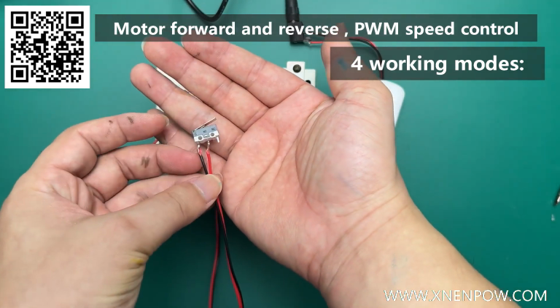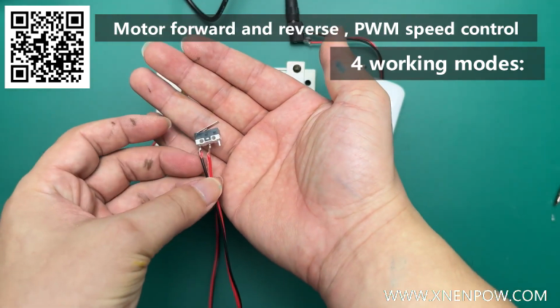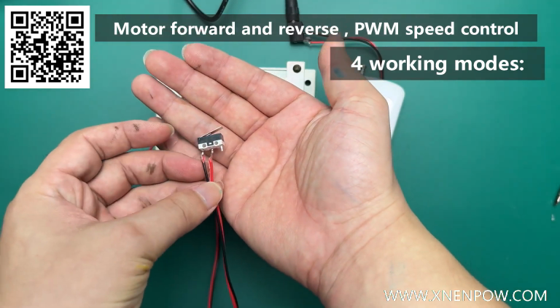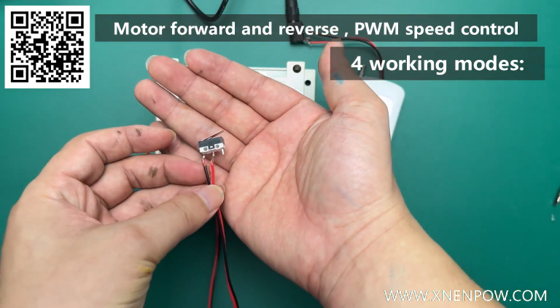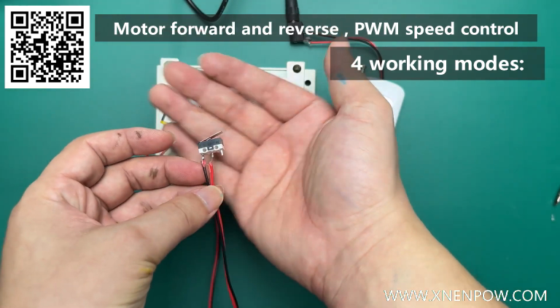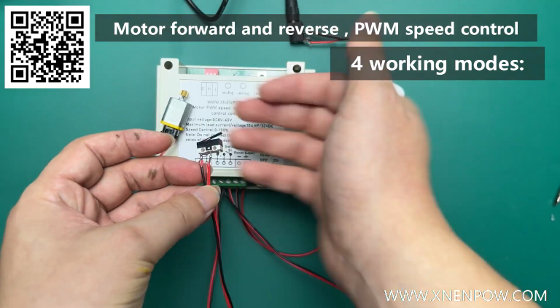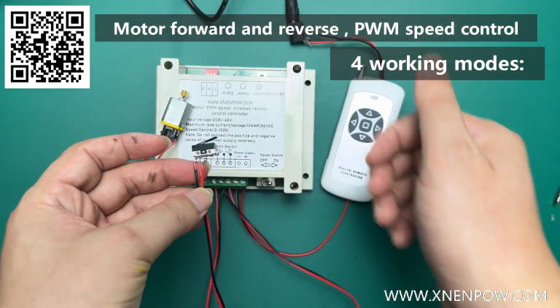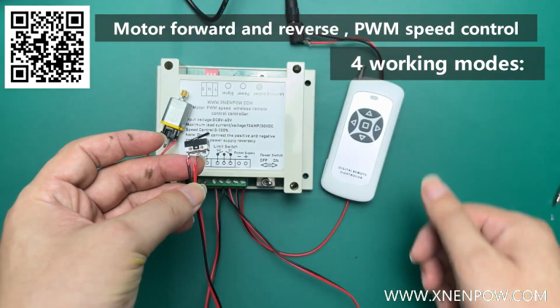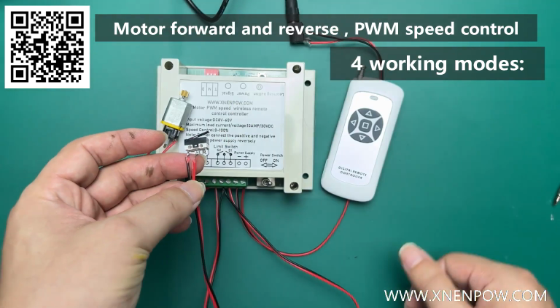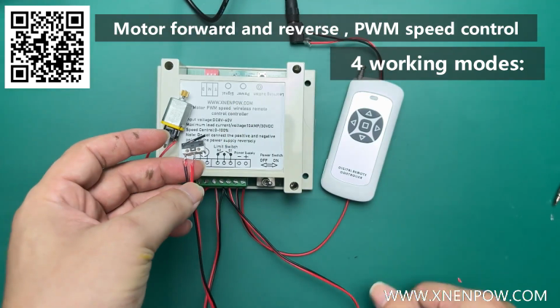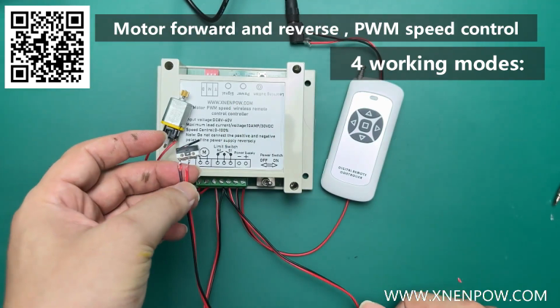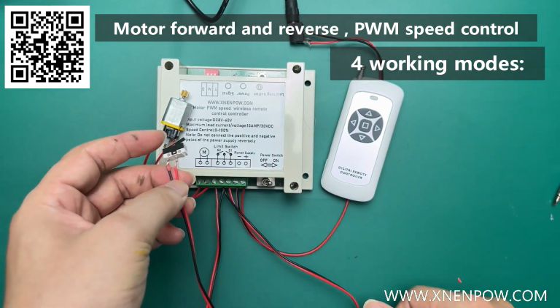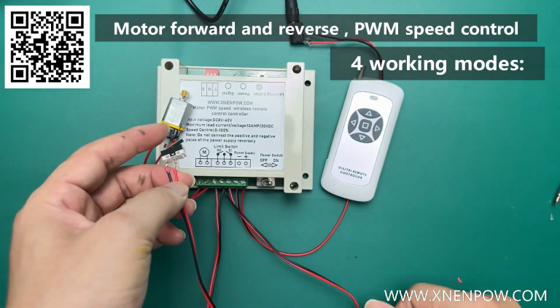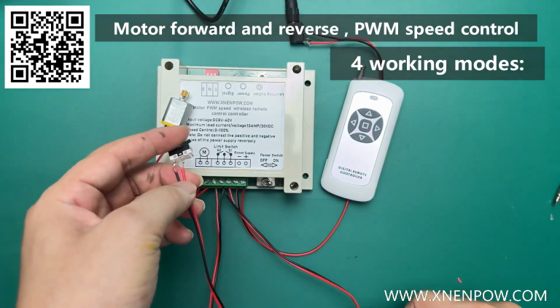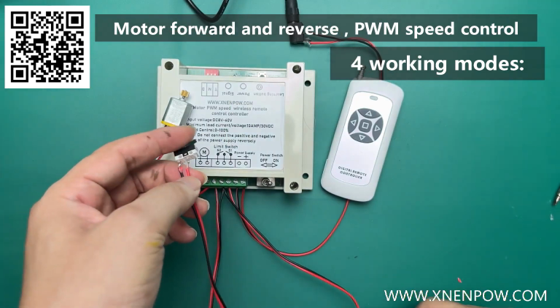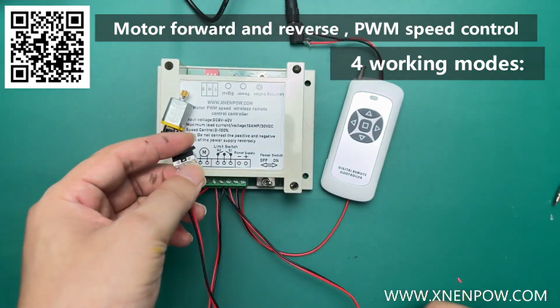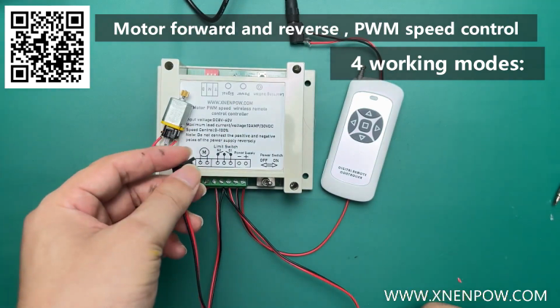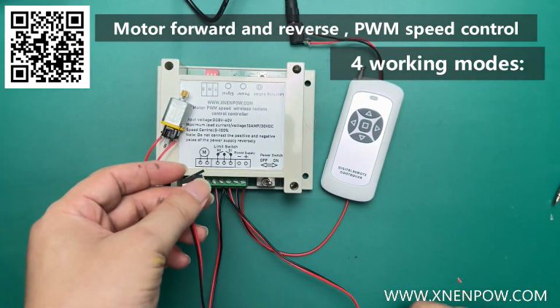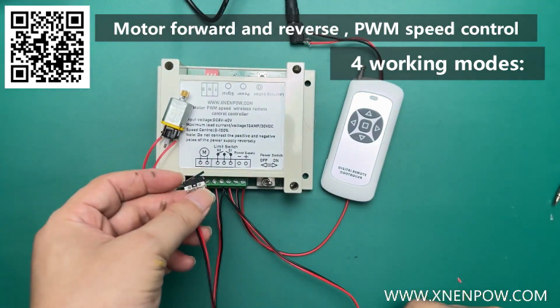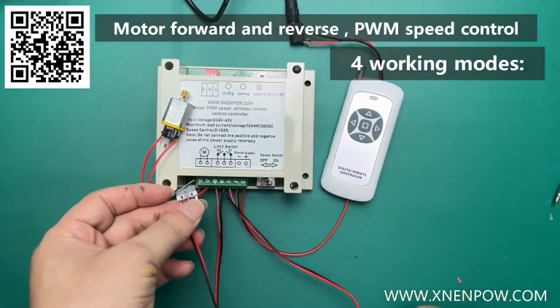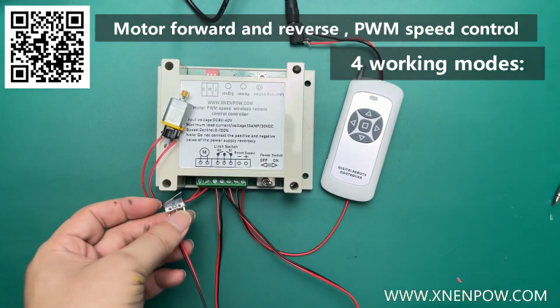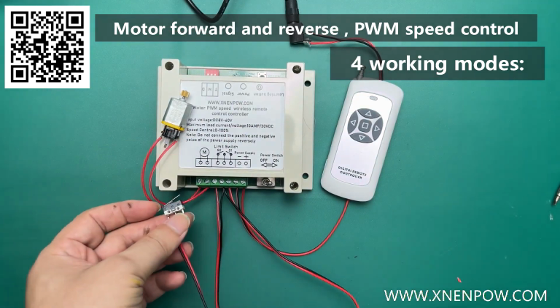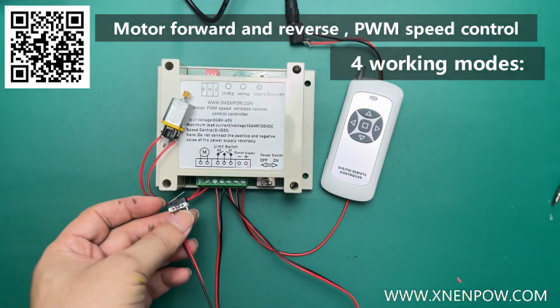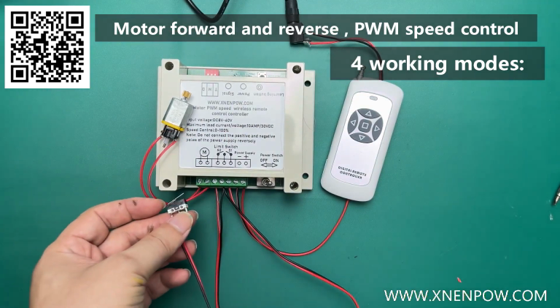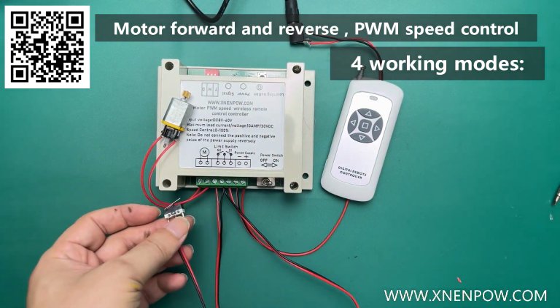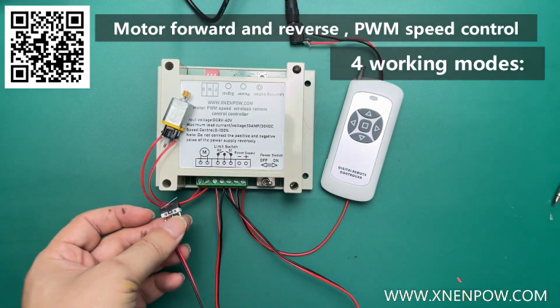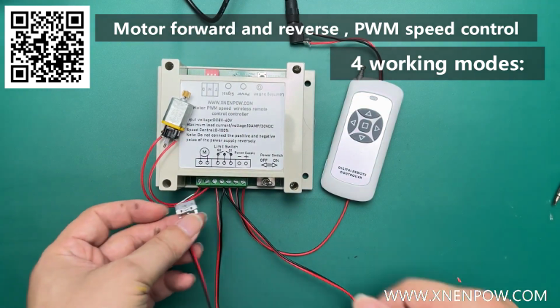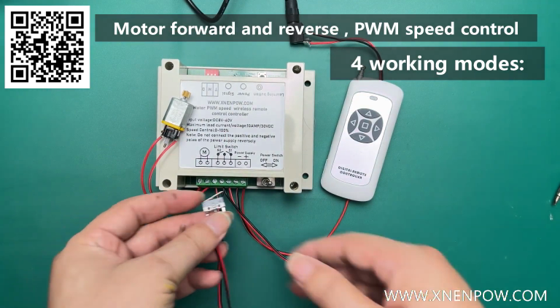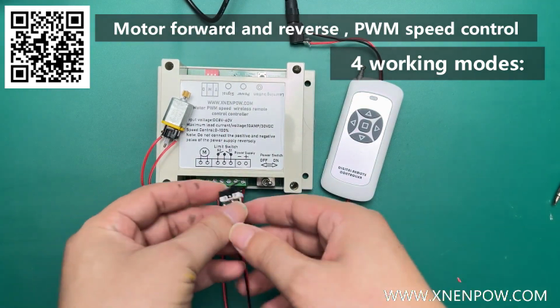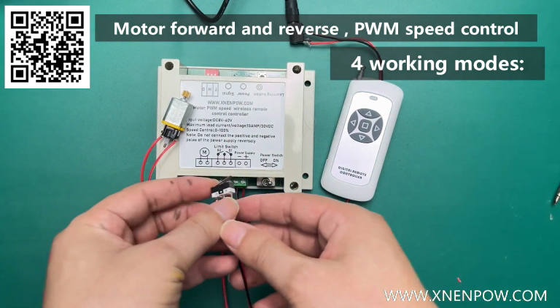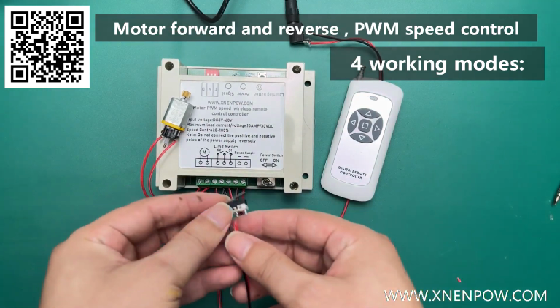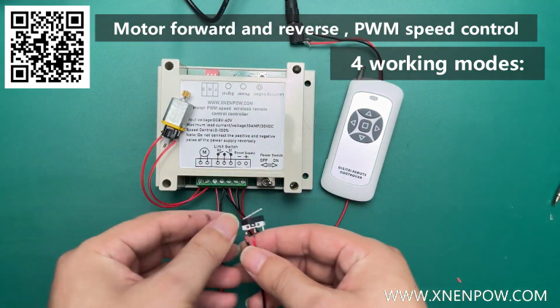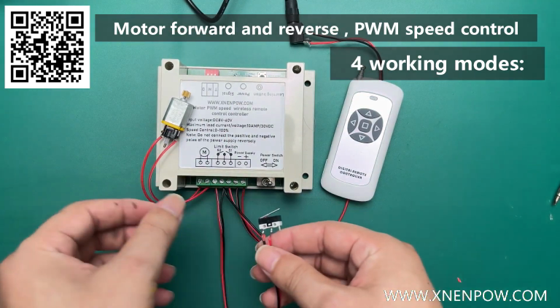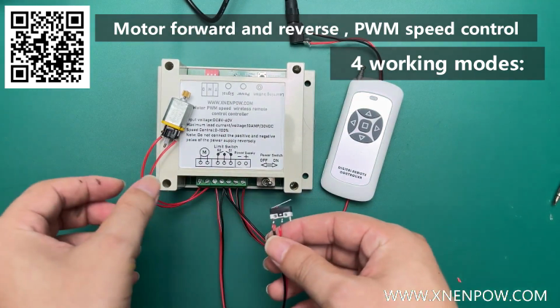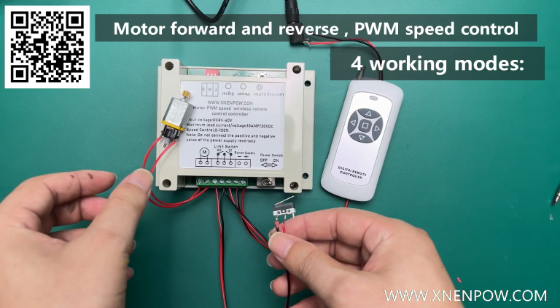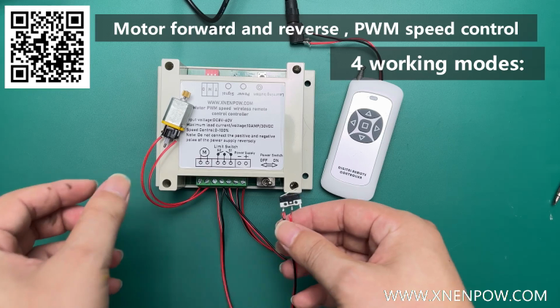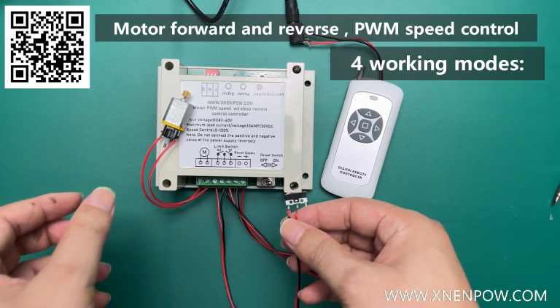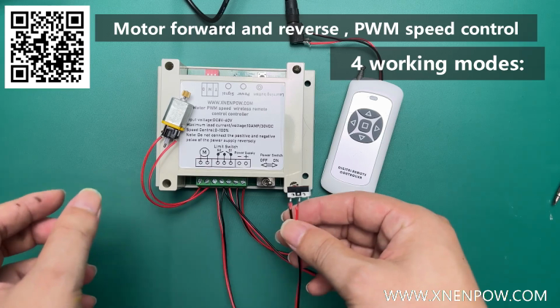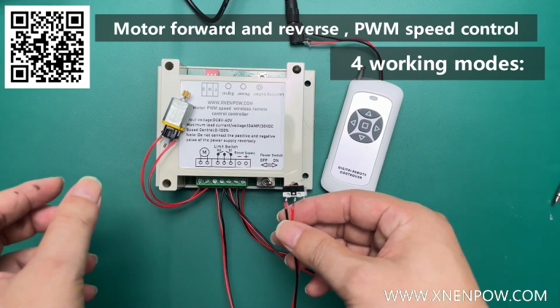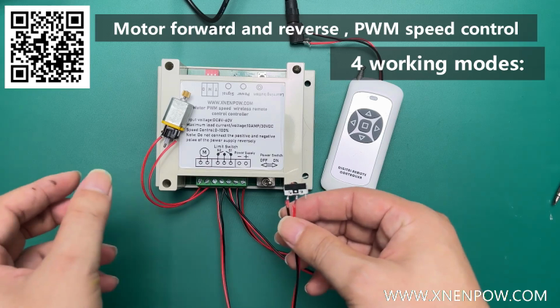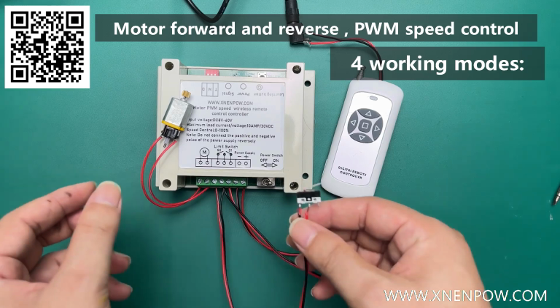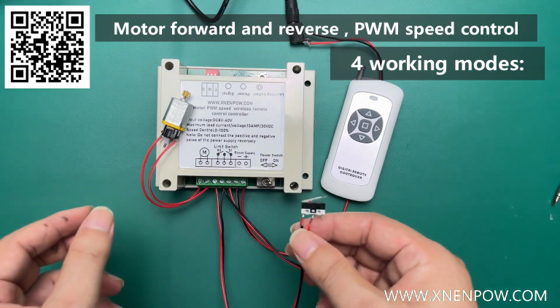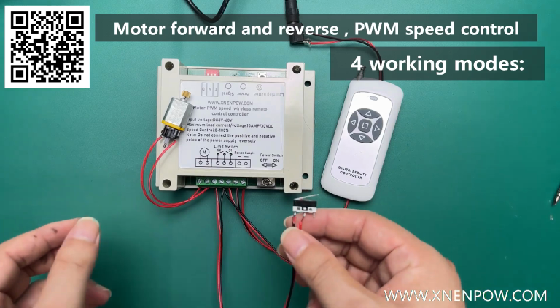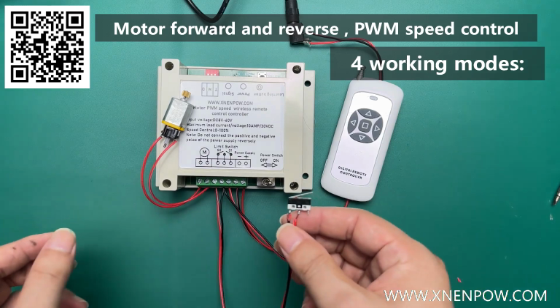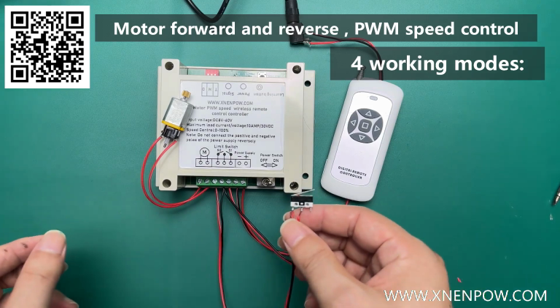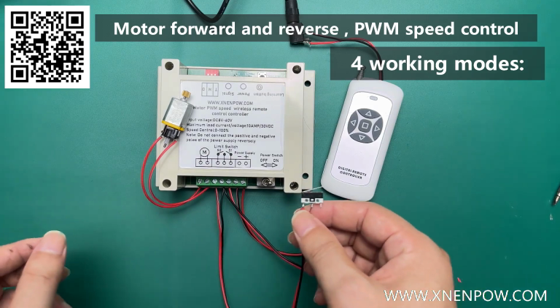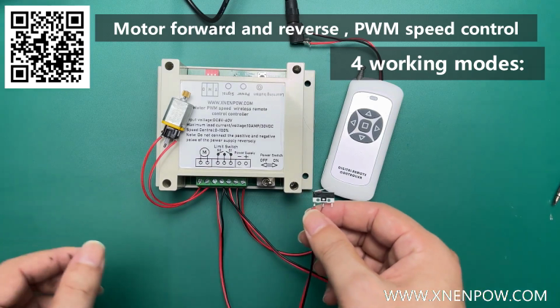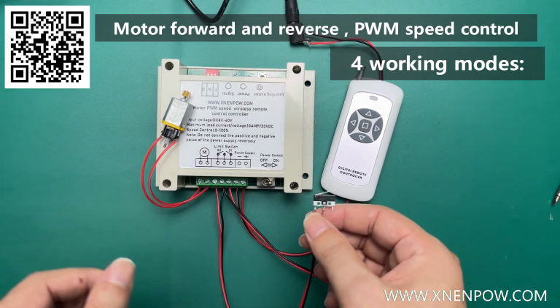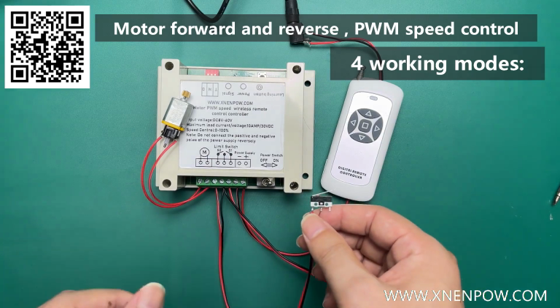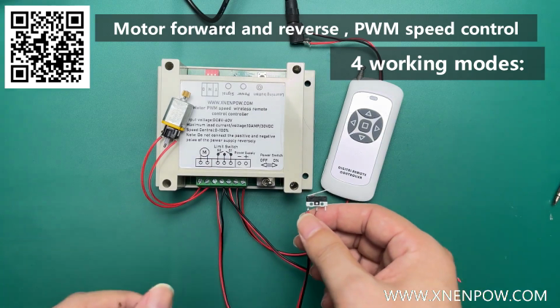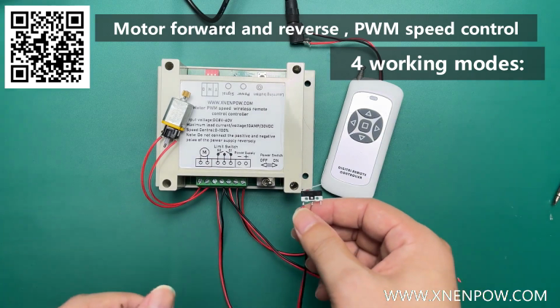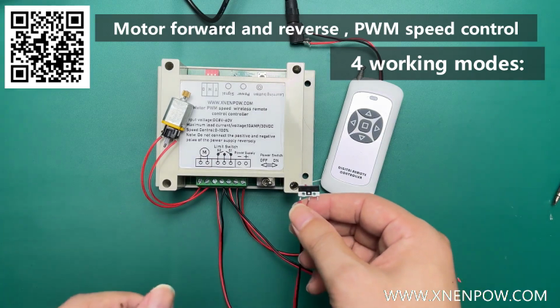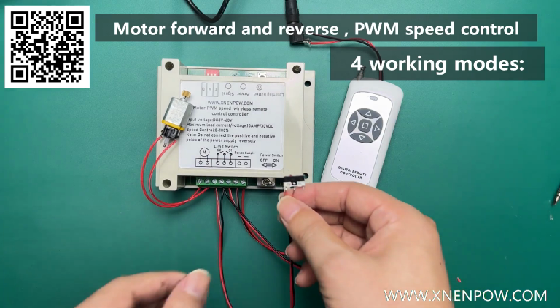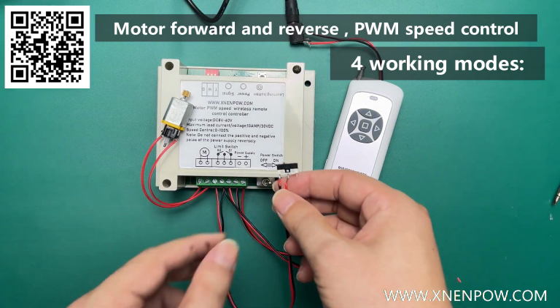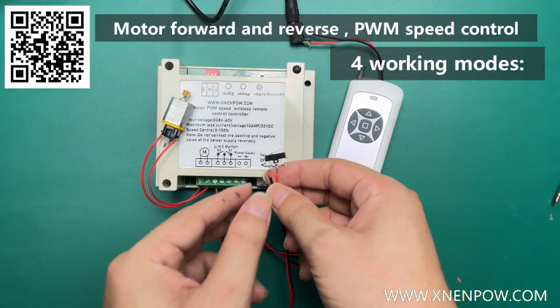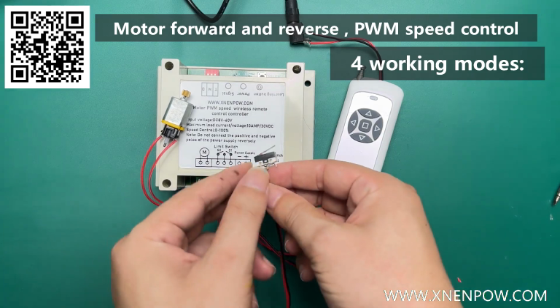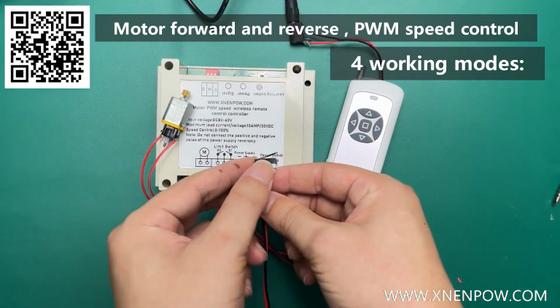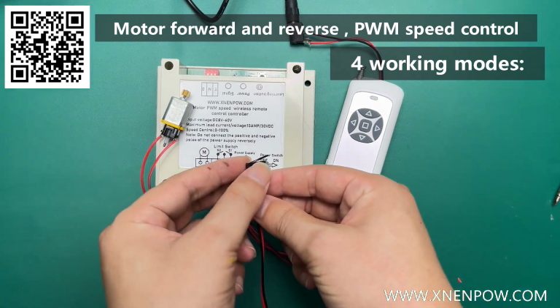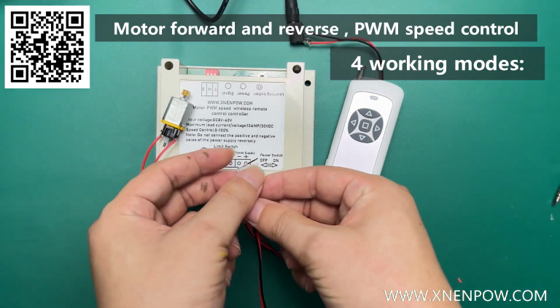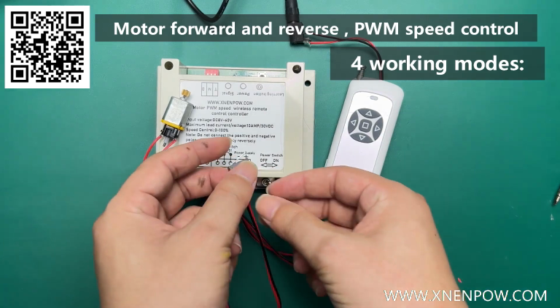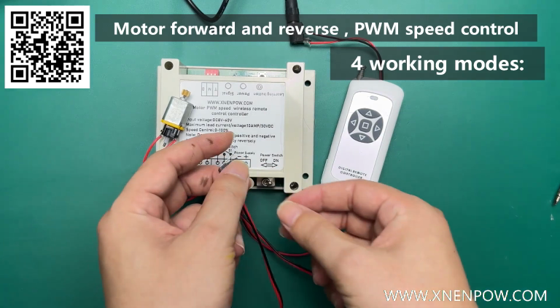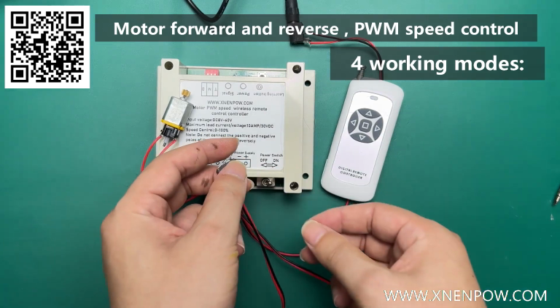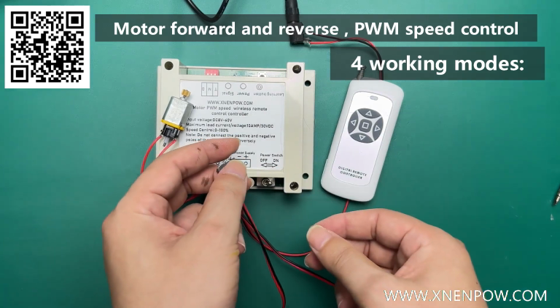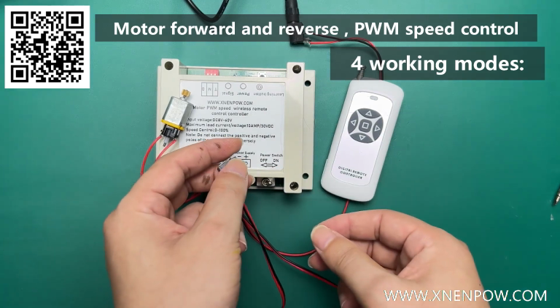This is a limit switch with S1 and S2, which respectively control the stopping of forward and reverse.